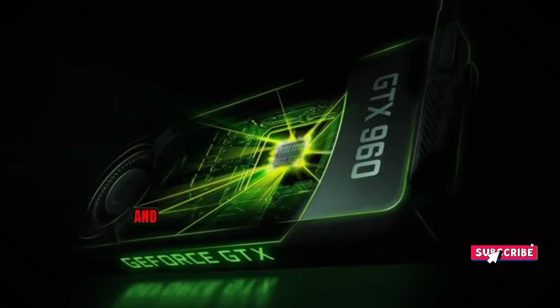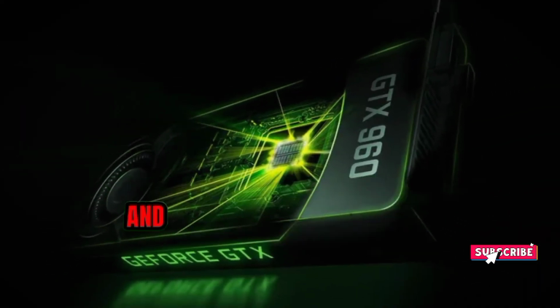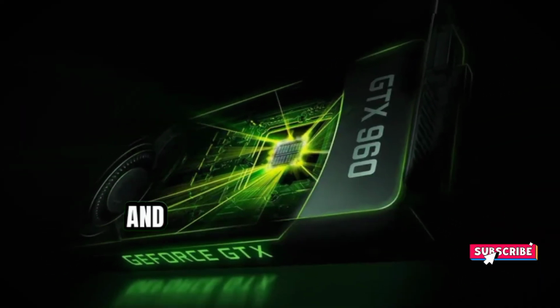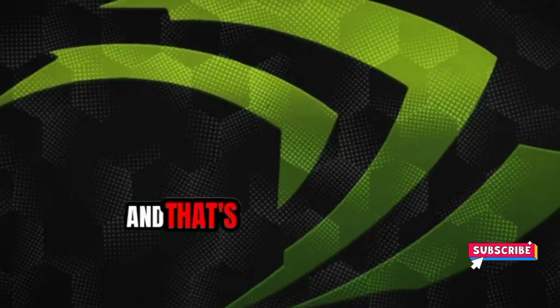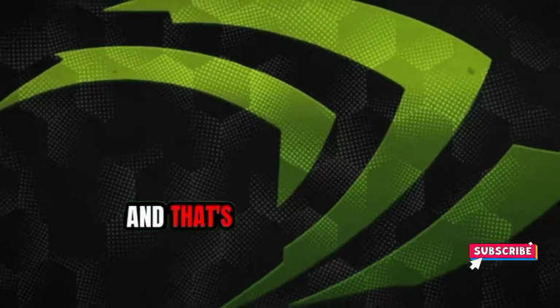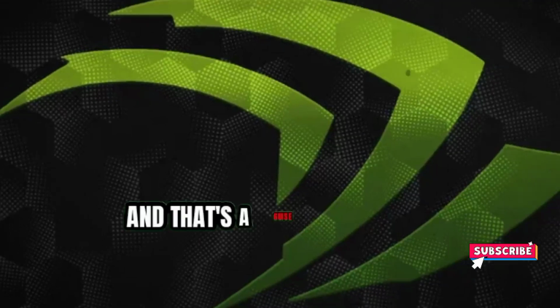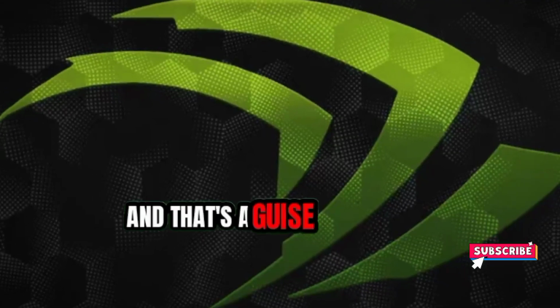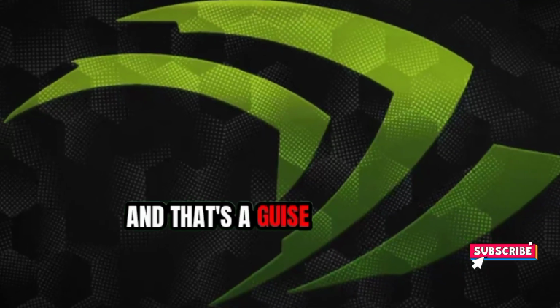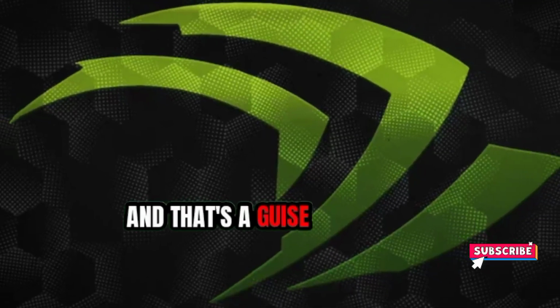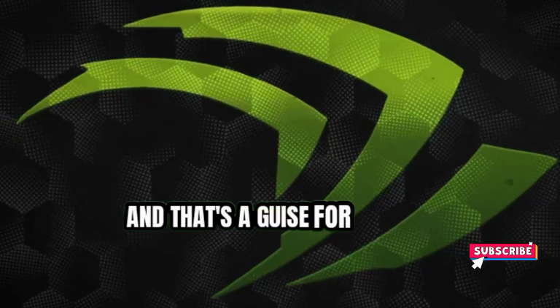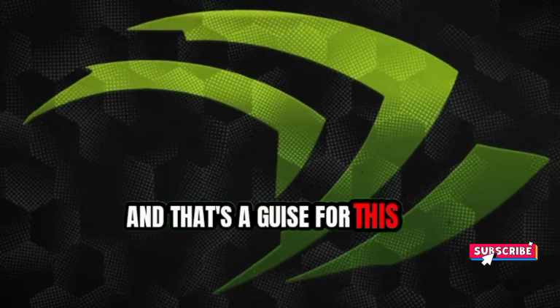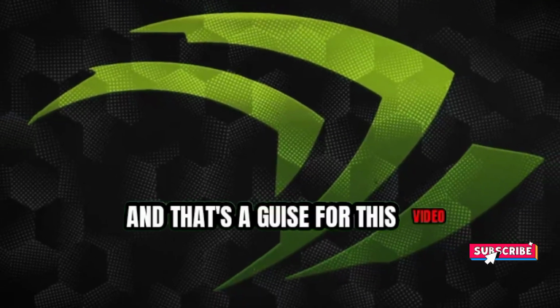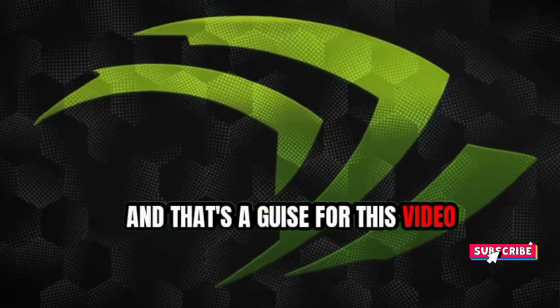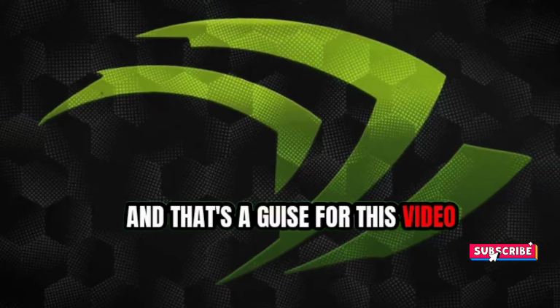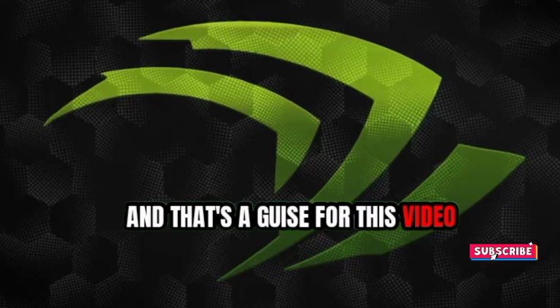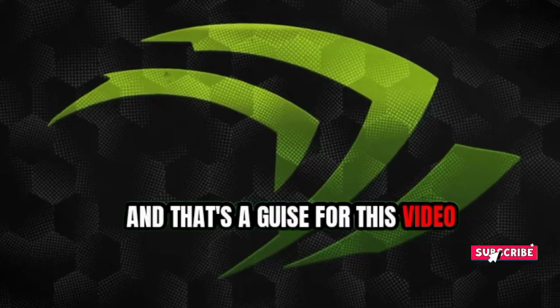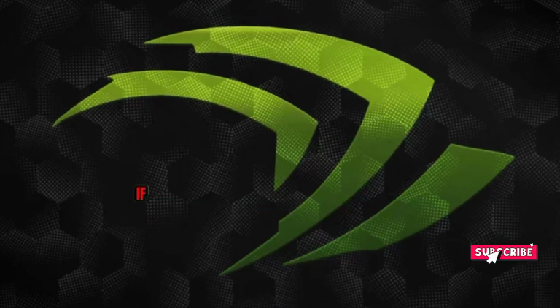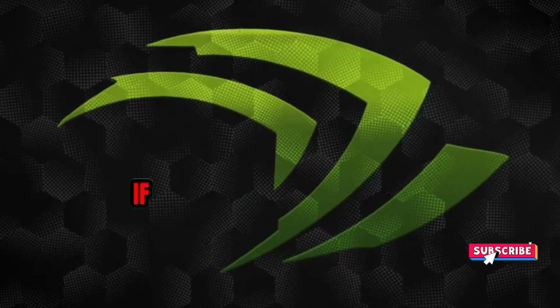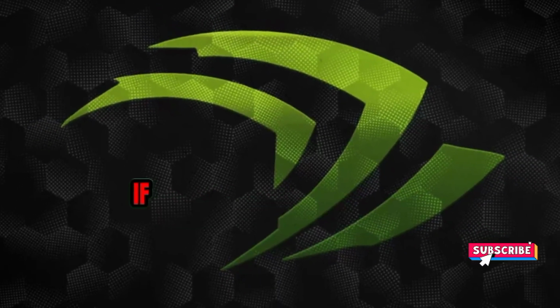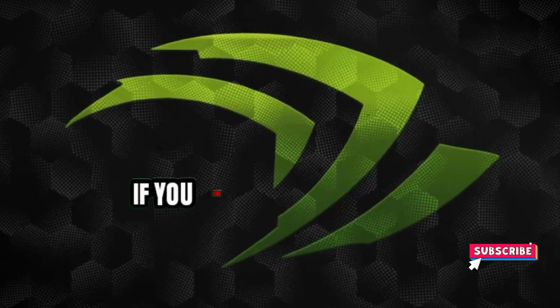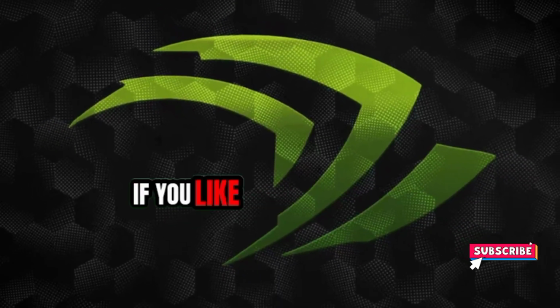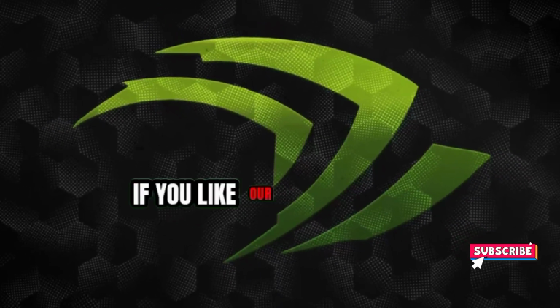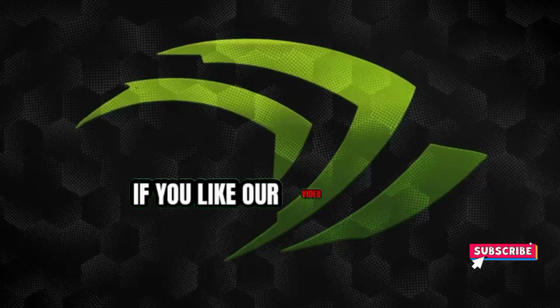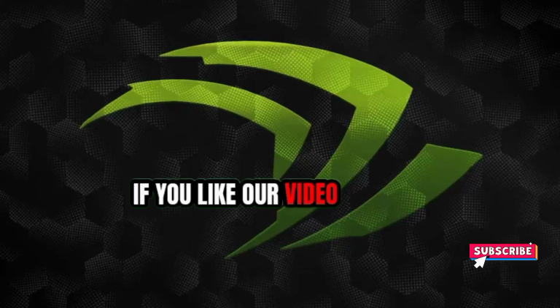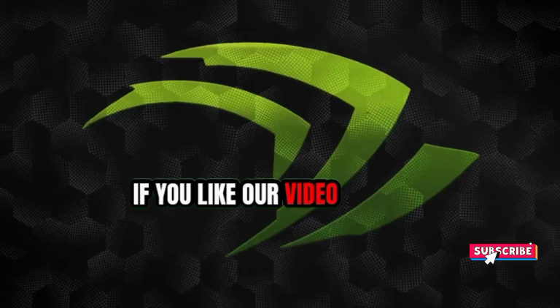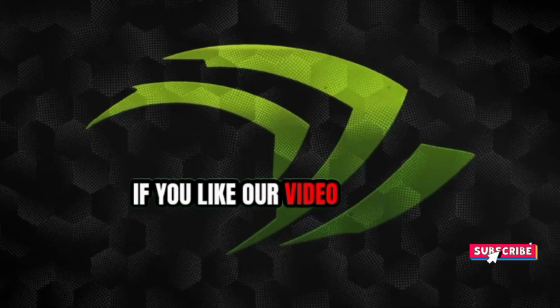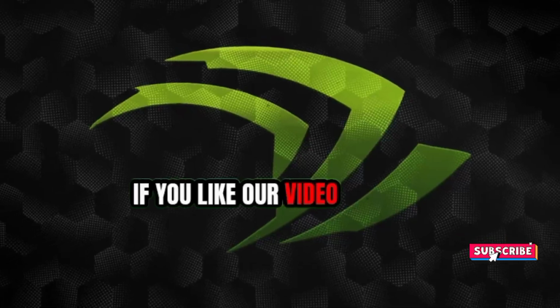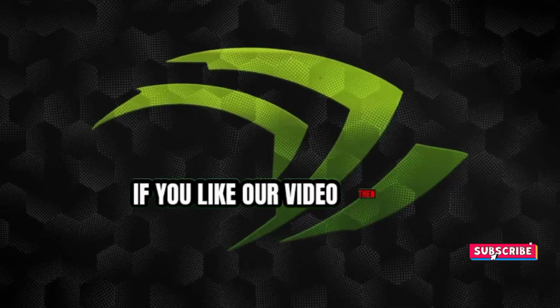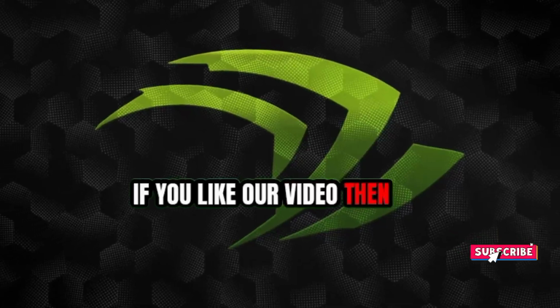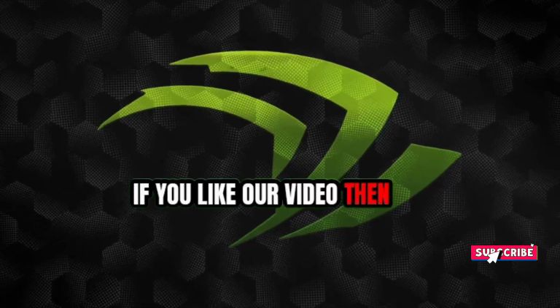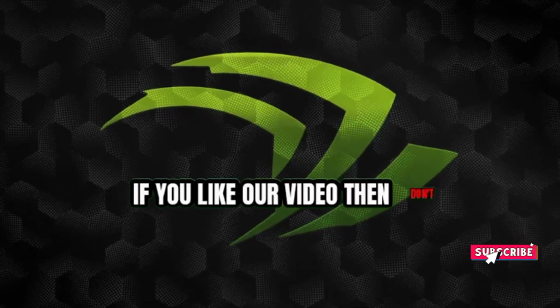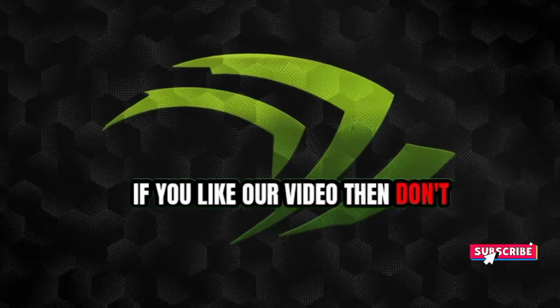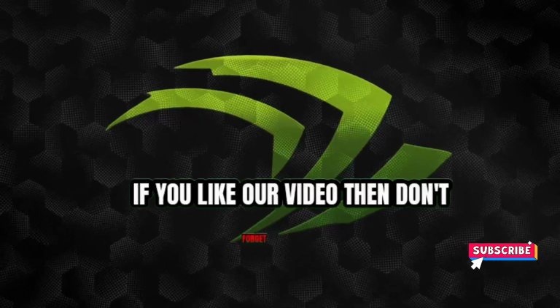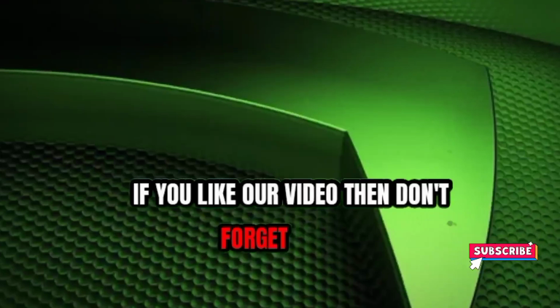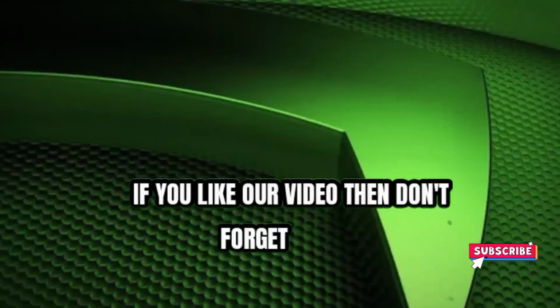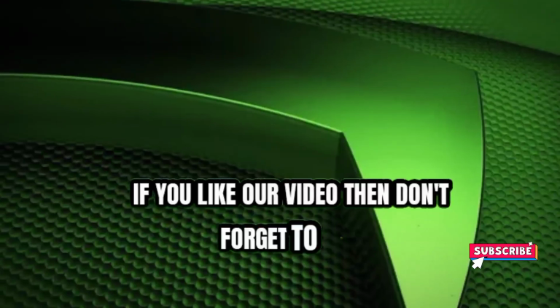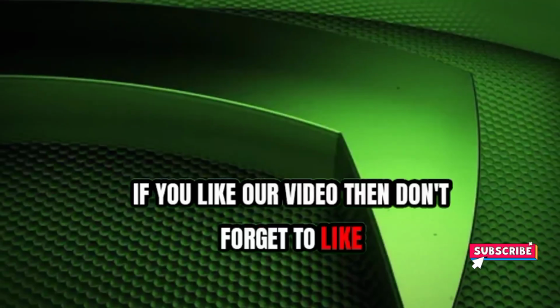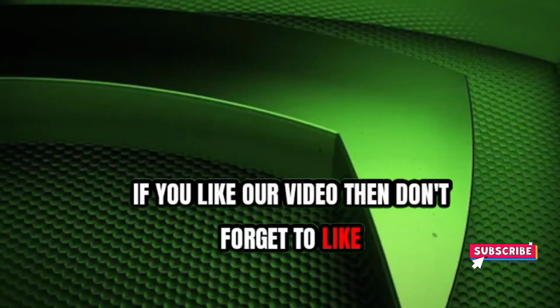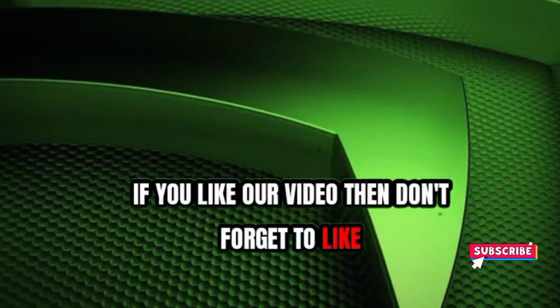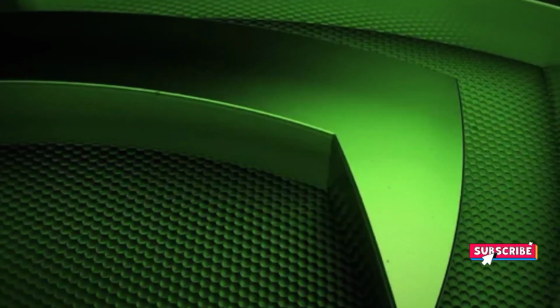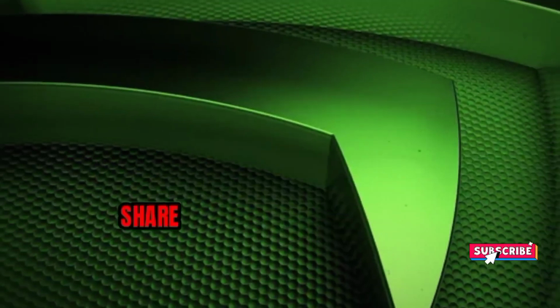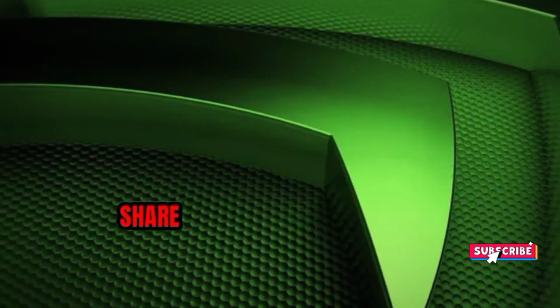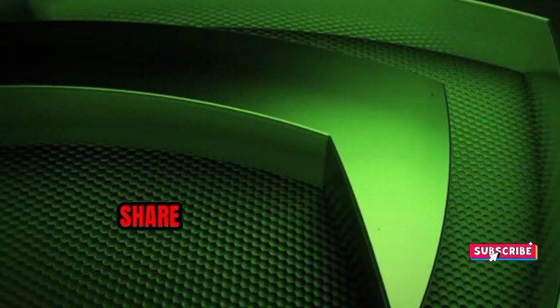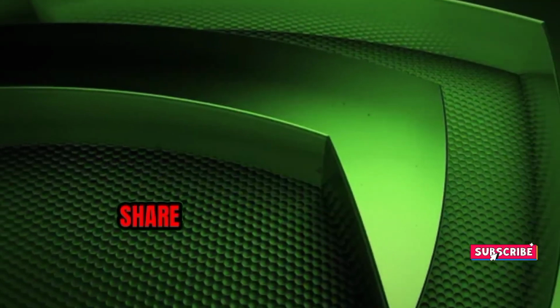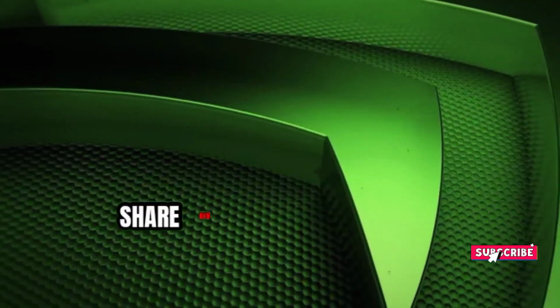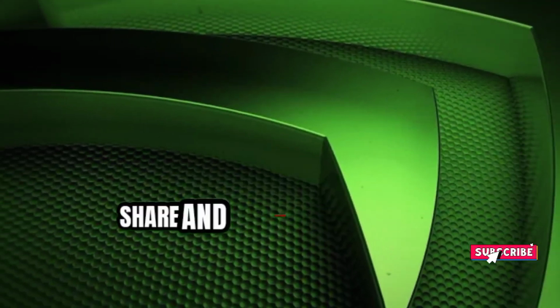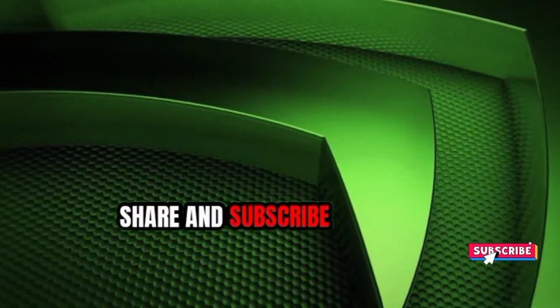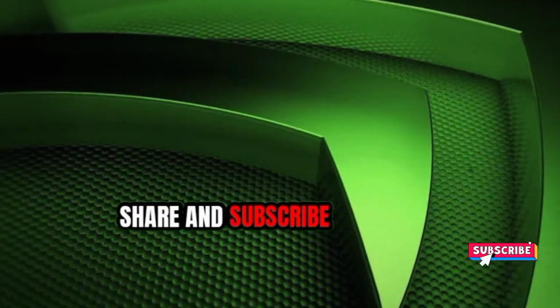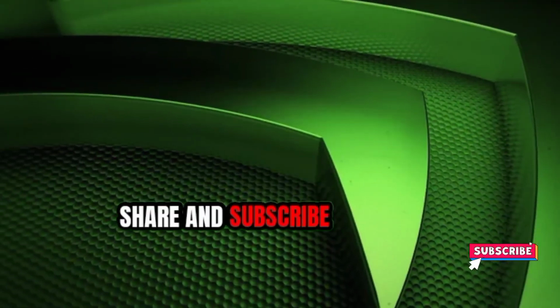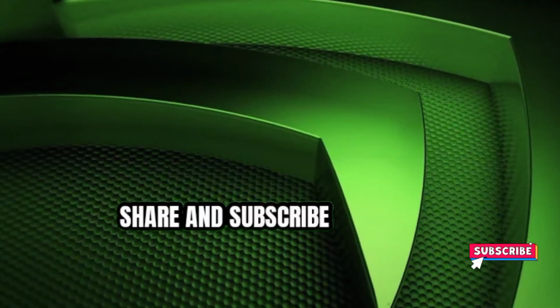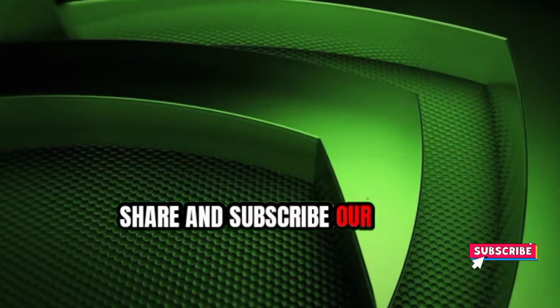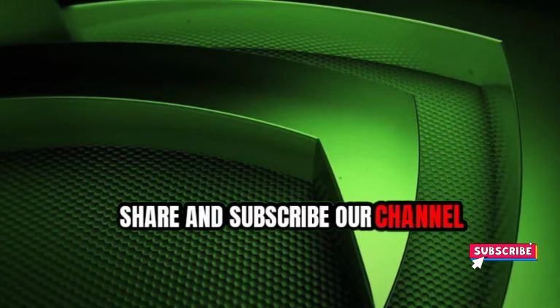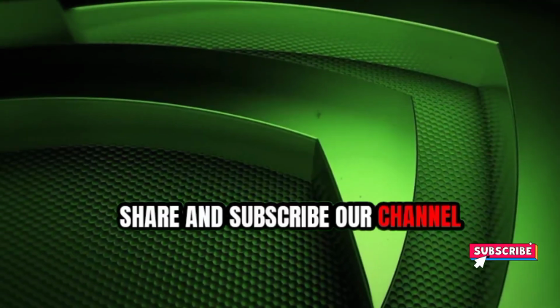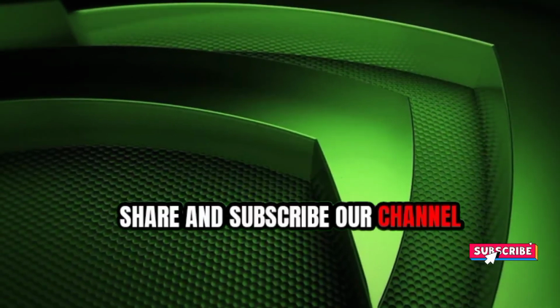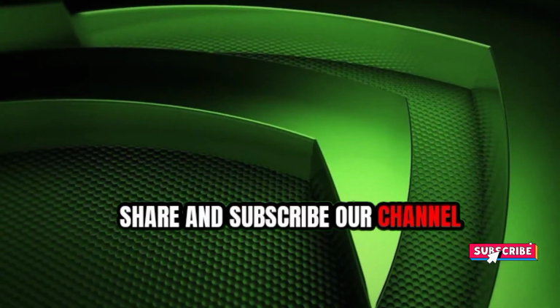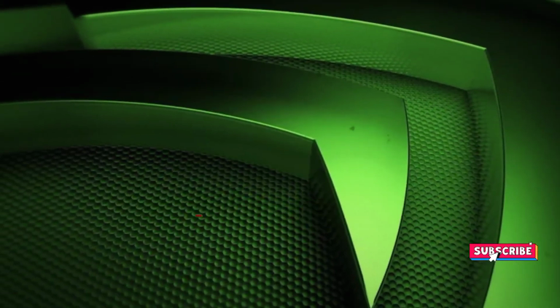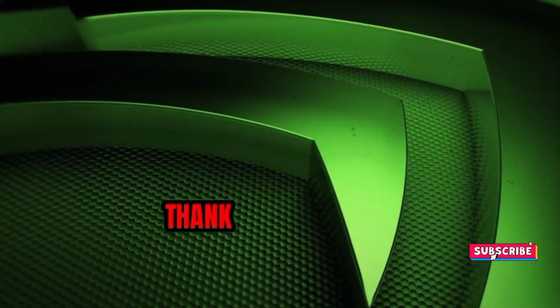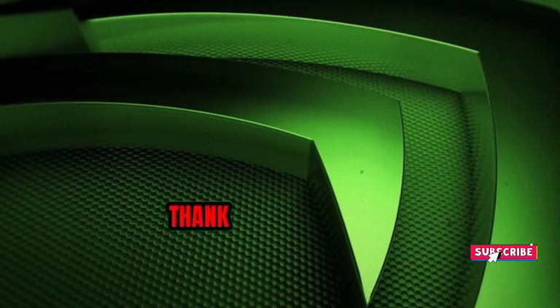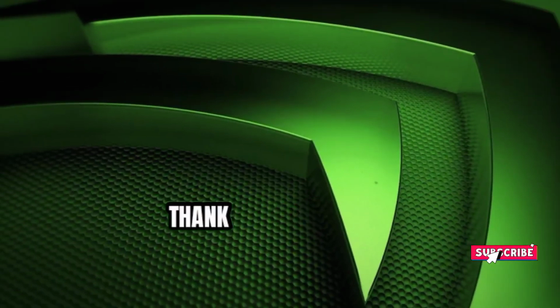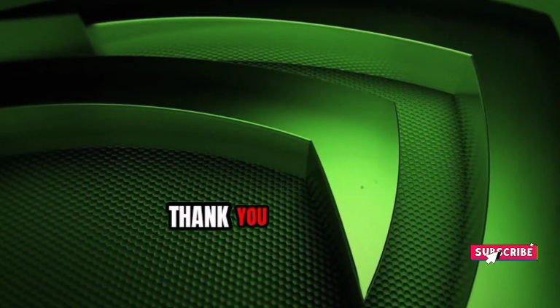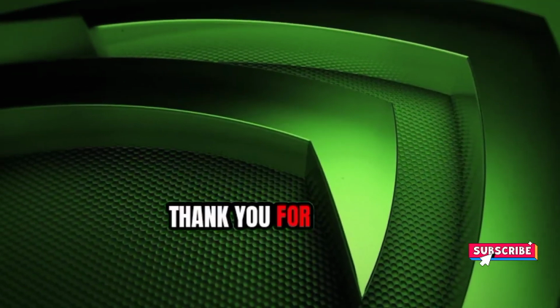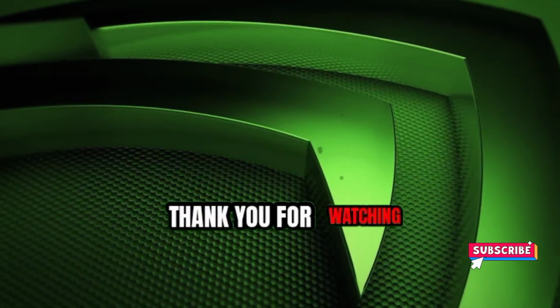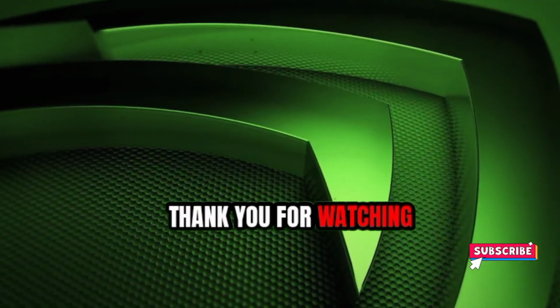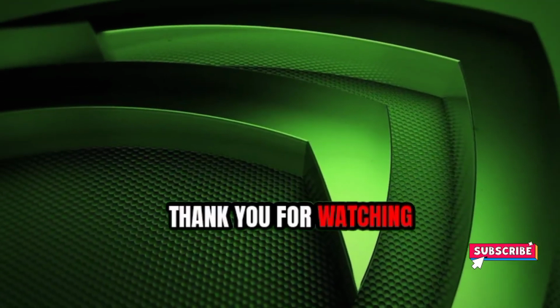And that's it for this video. If you liked it, don't forget to like, share, and subscribe to our channel. Thank you for watching.